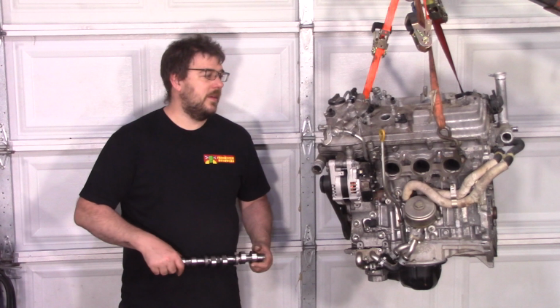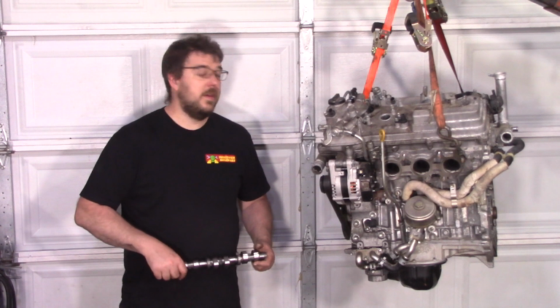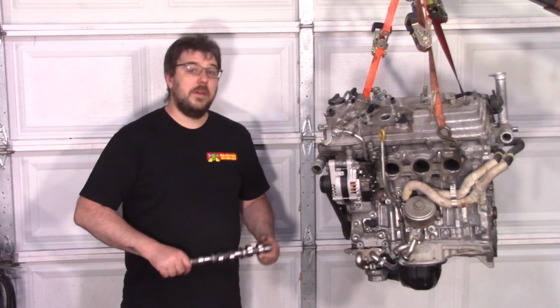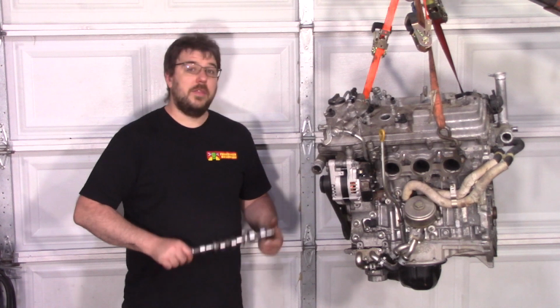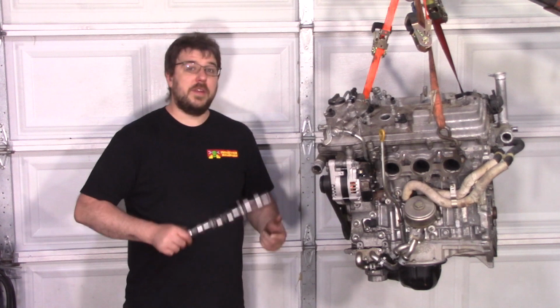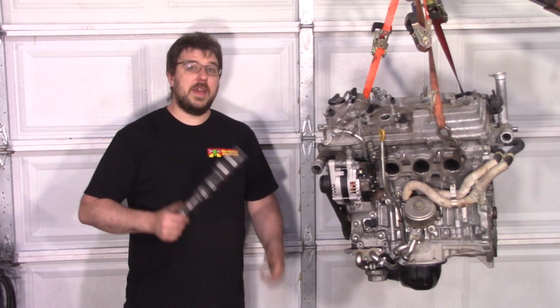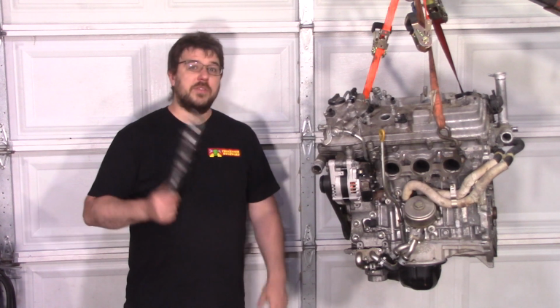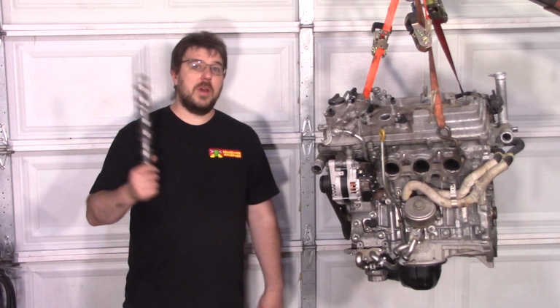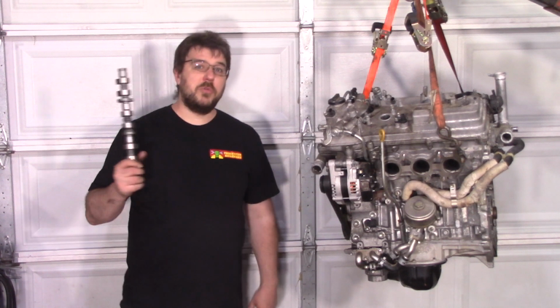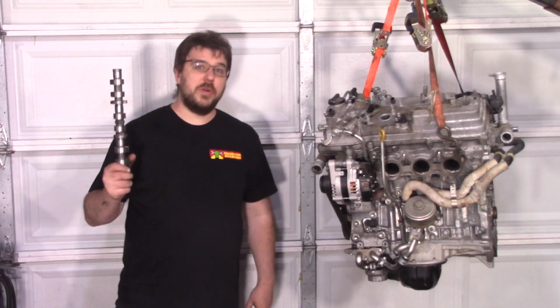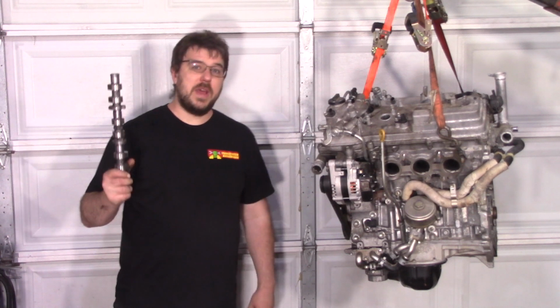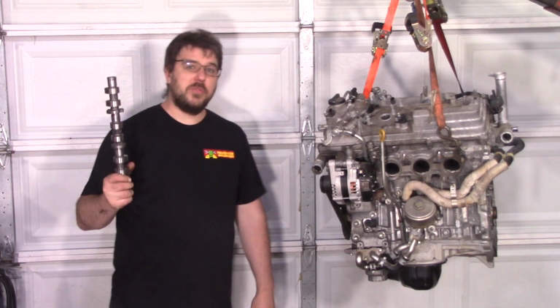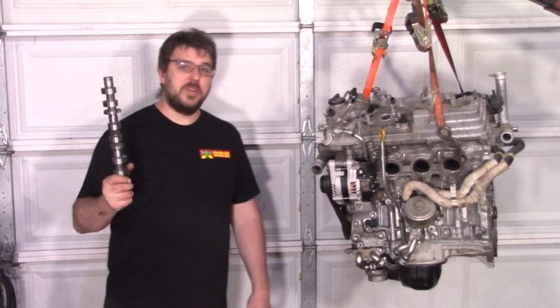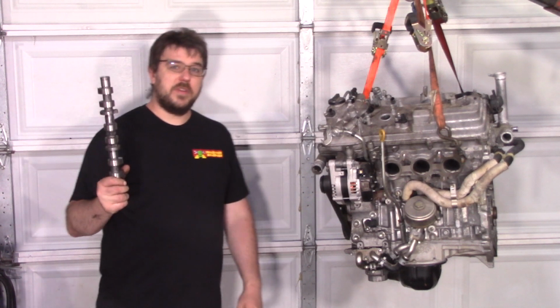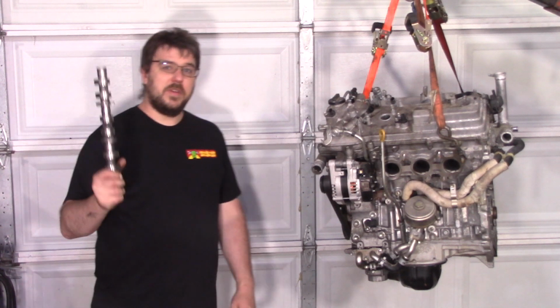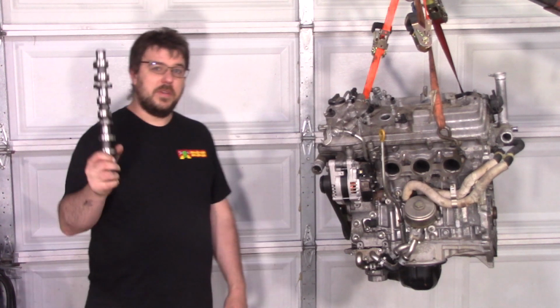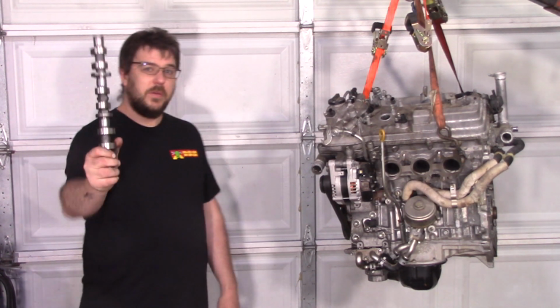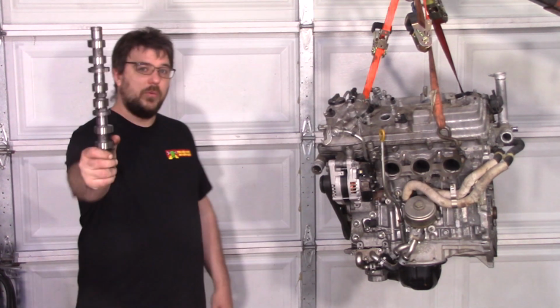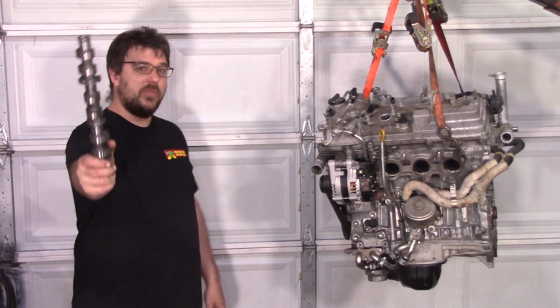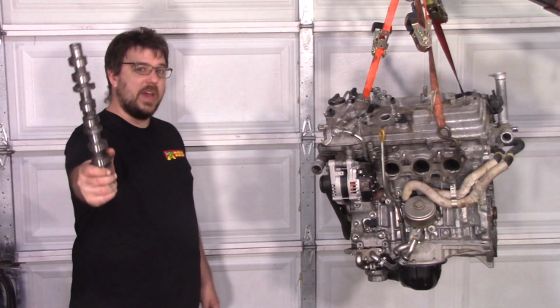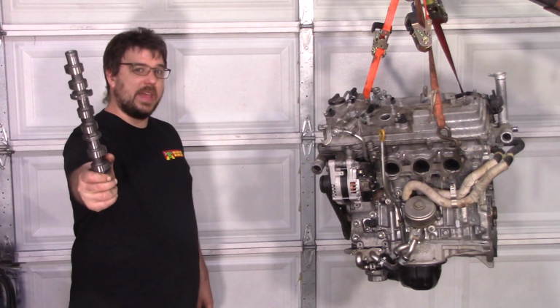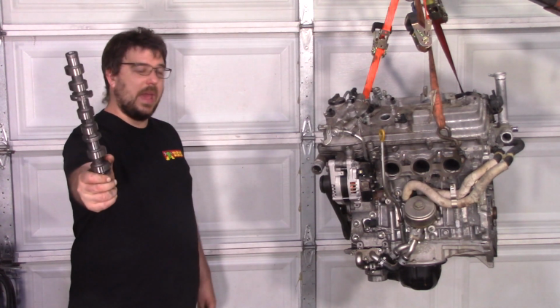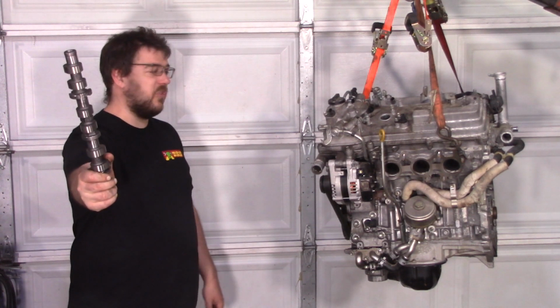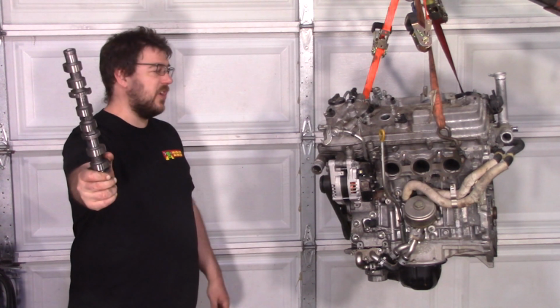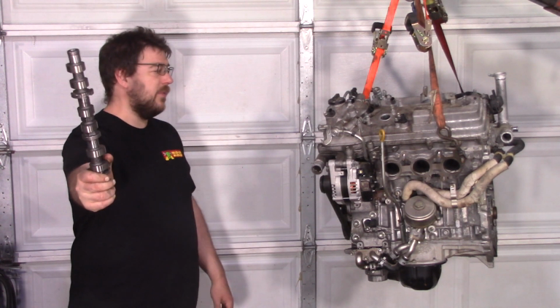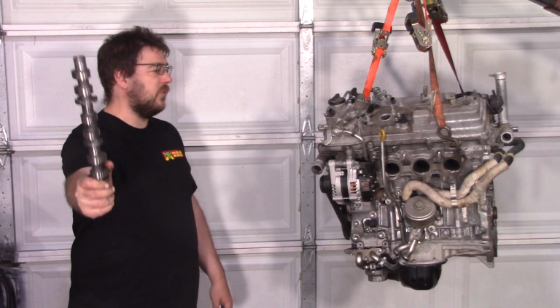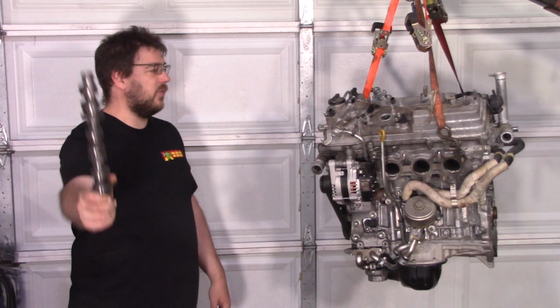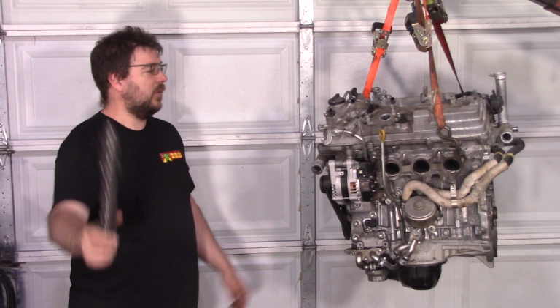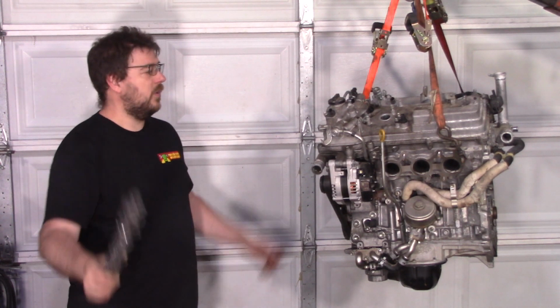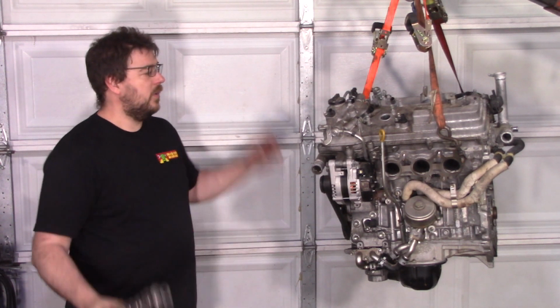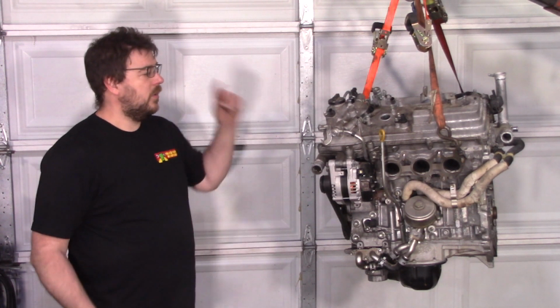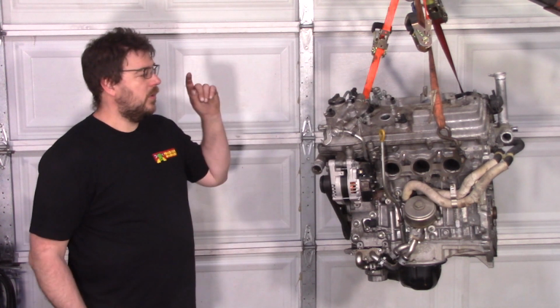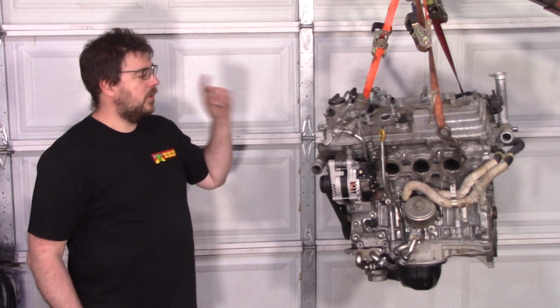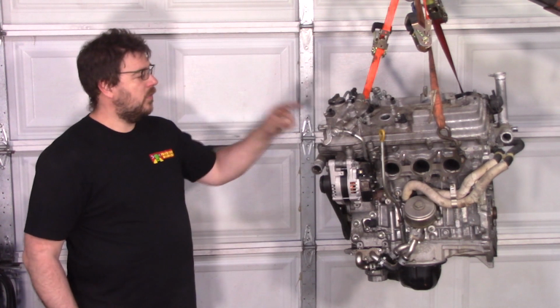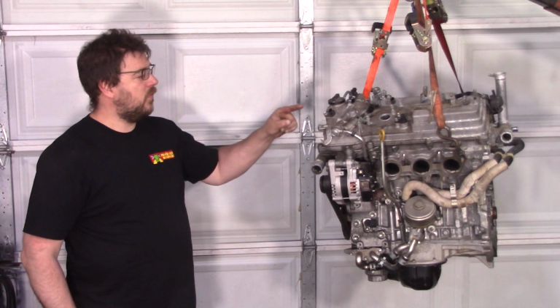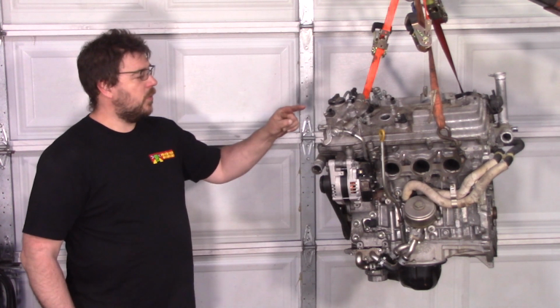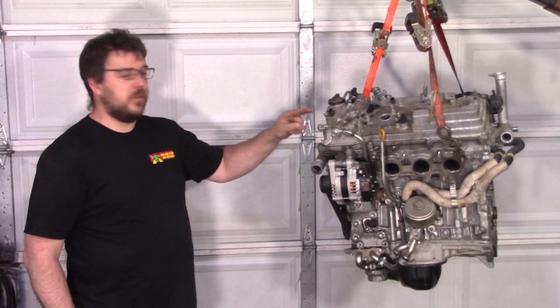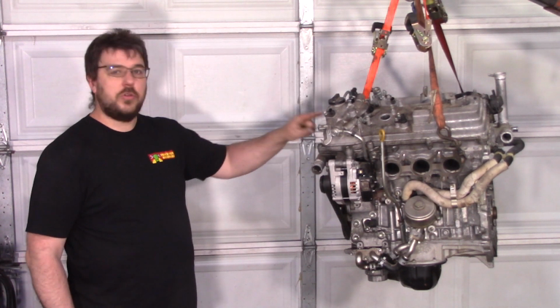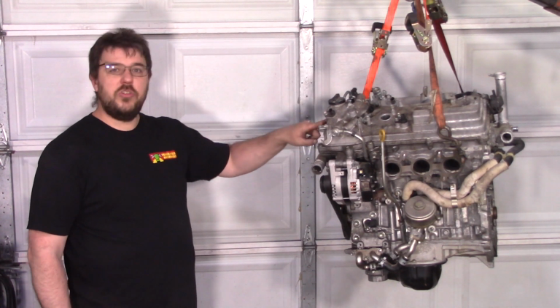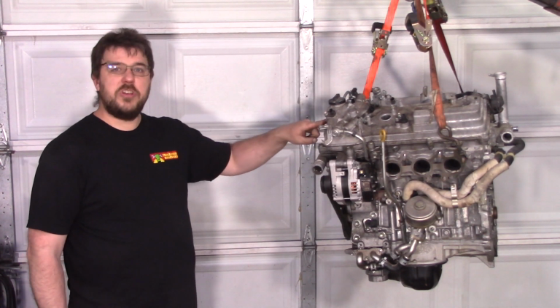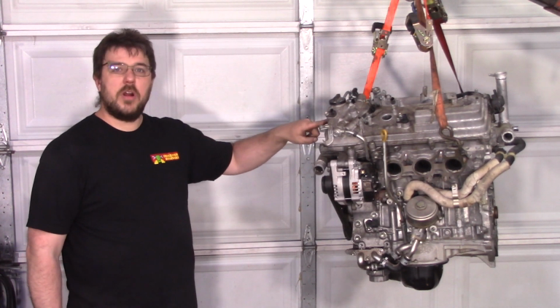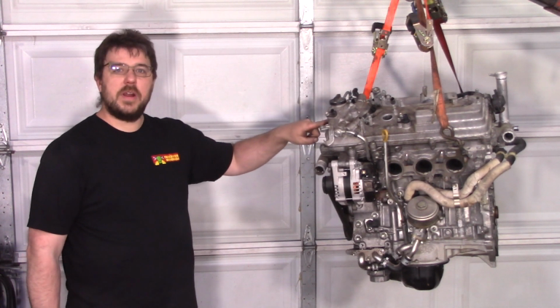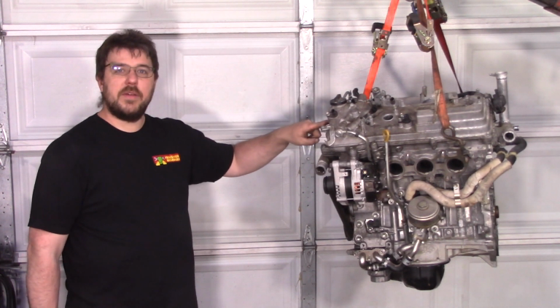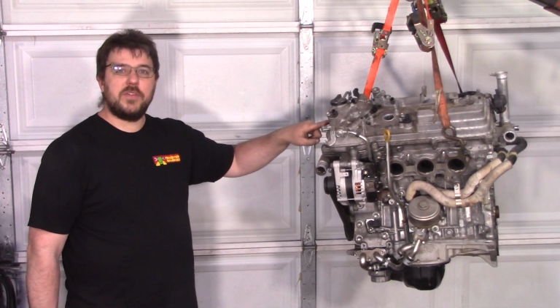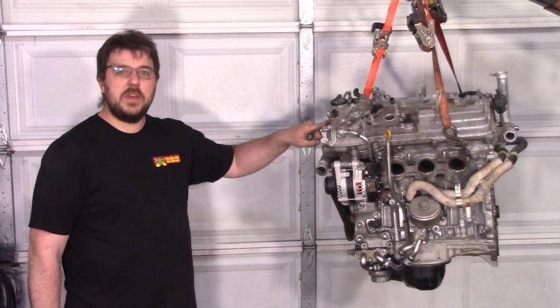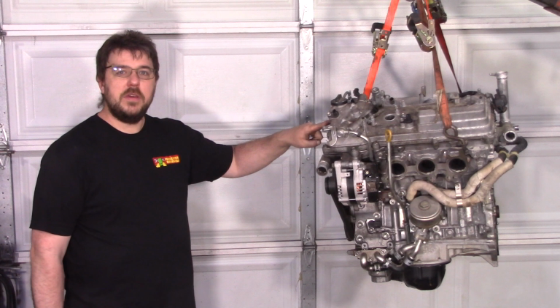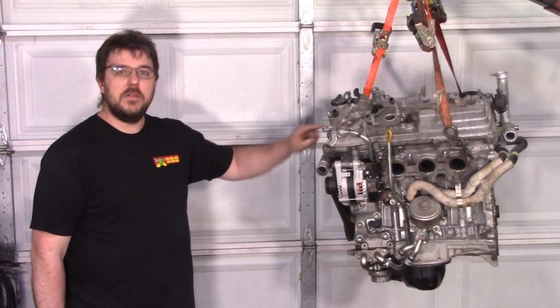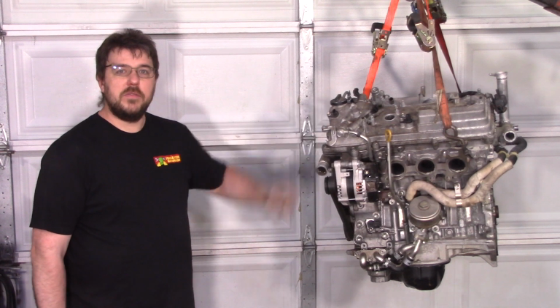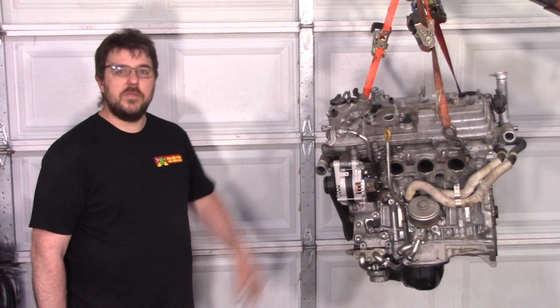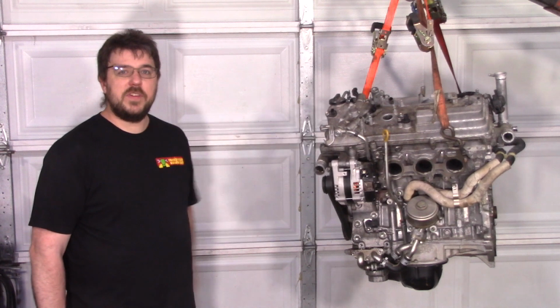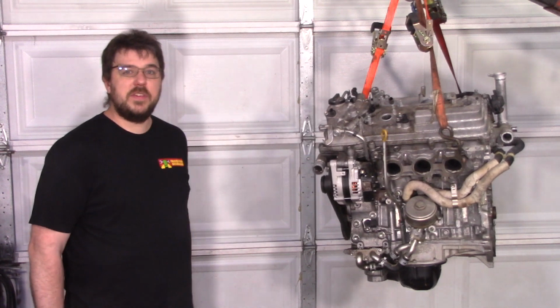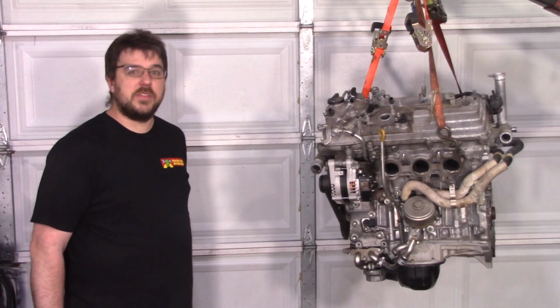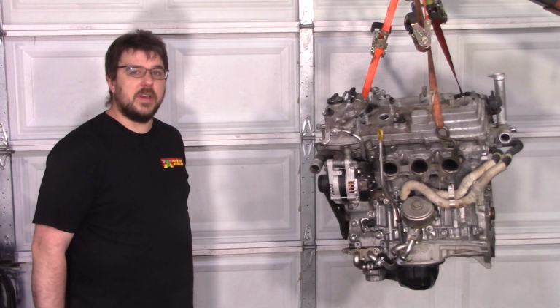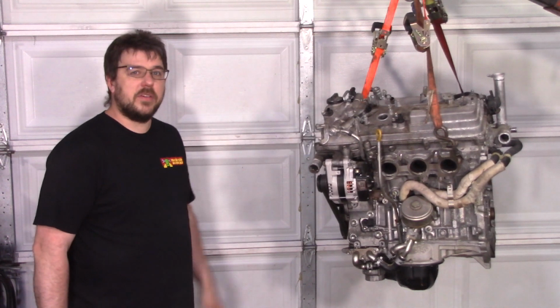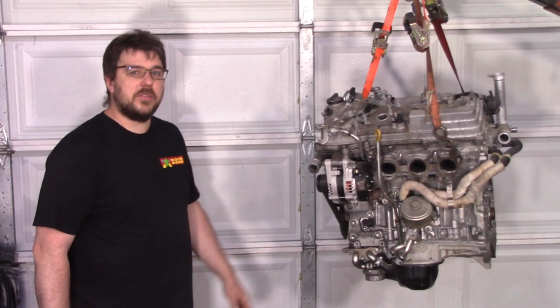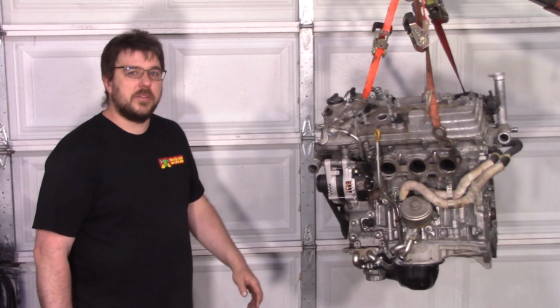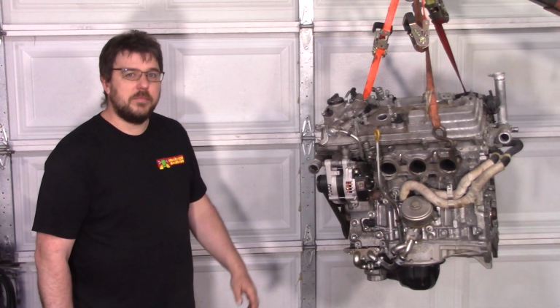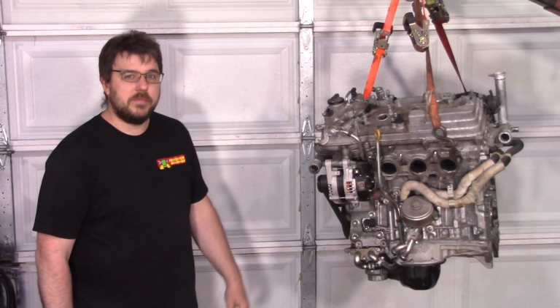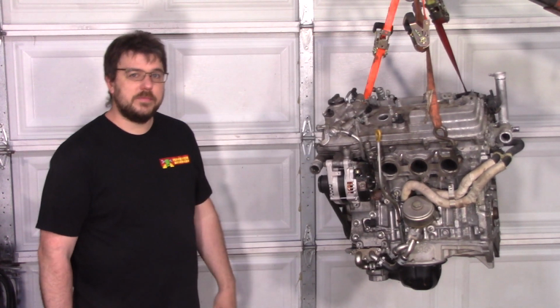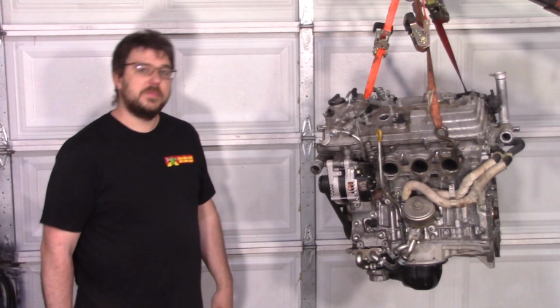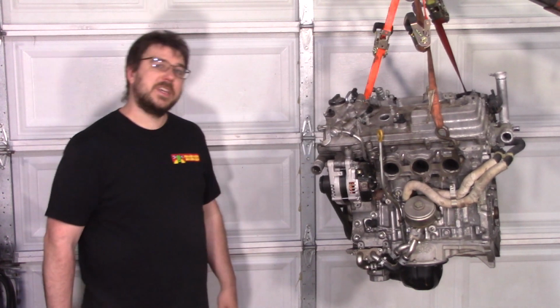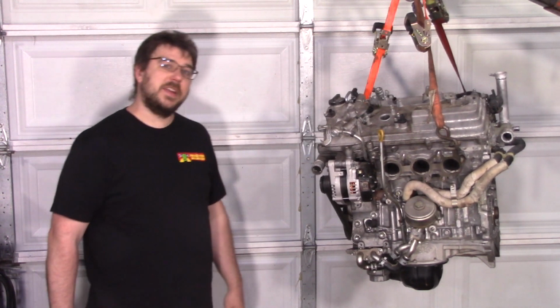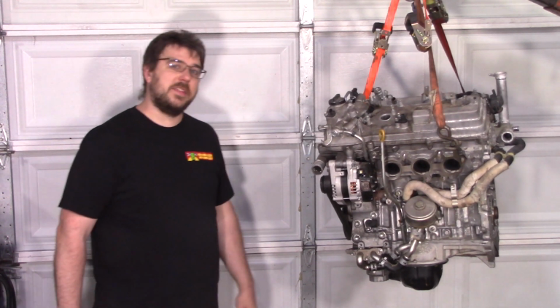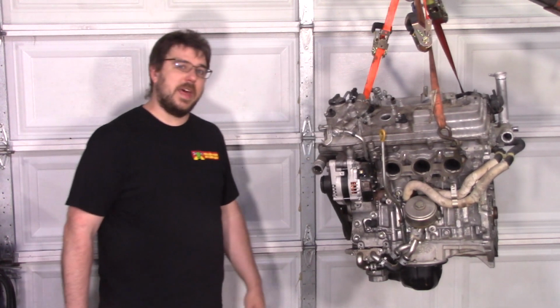The day has come to announce it. We've got camshafts for the 2GR FE V6. Let's get into that.